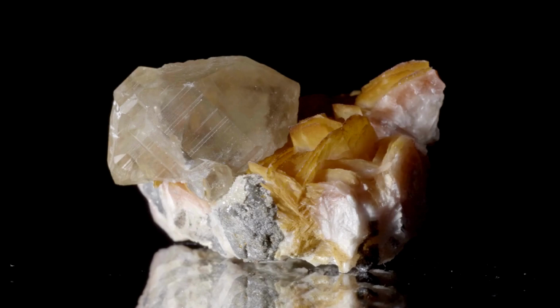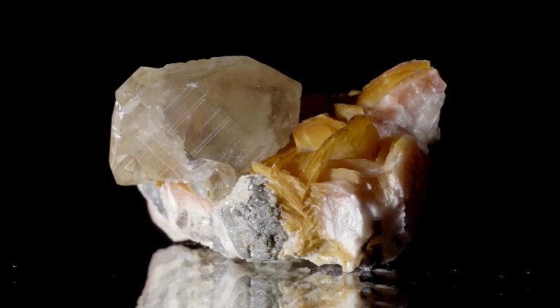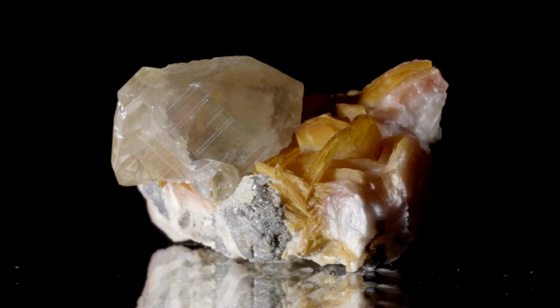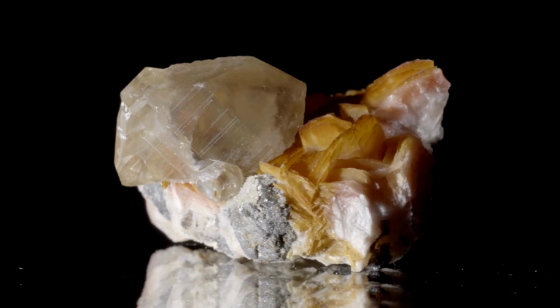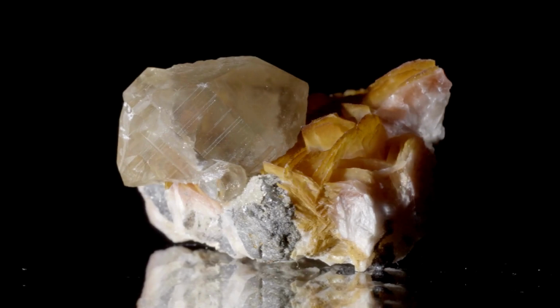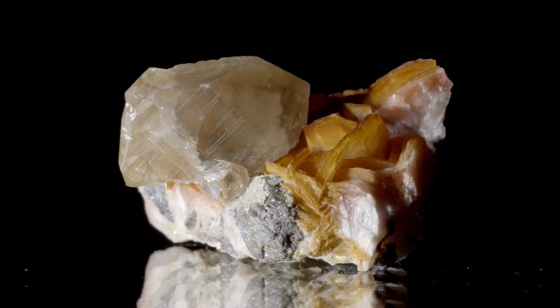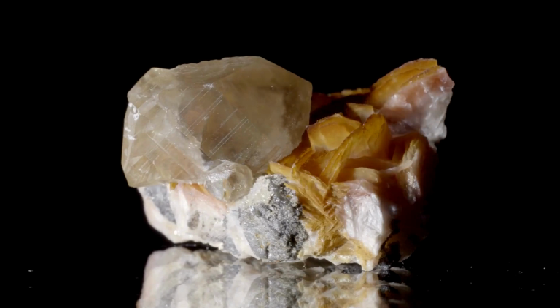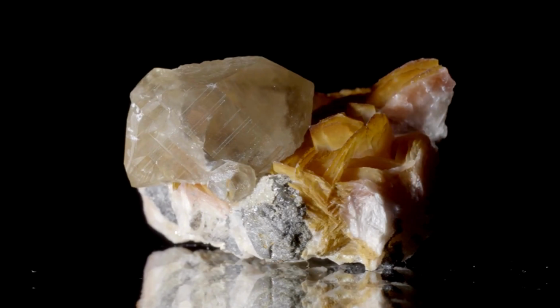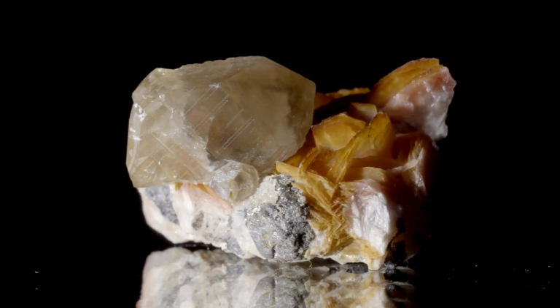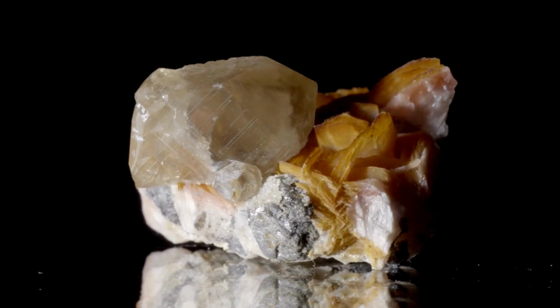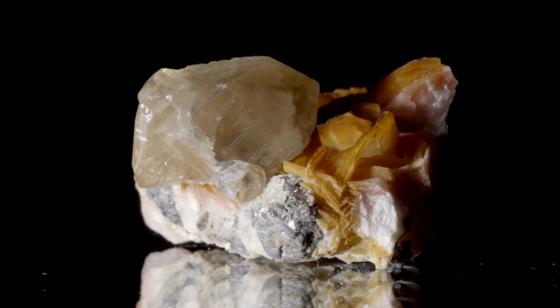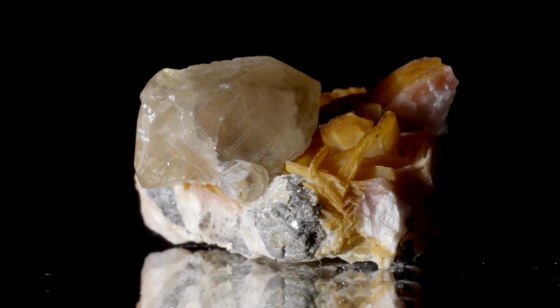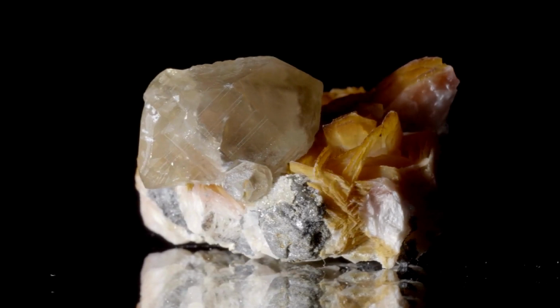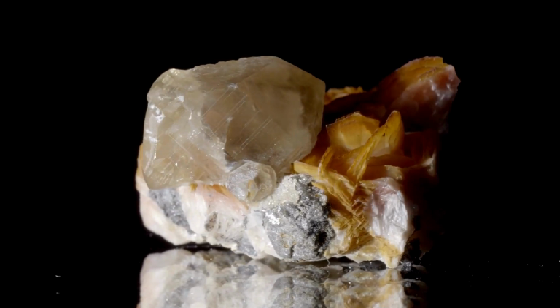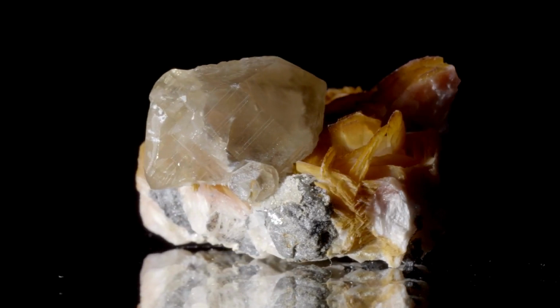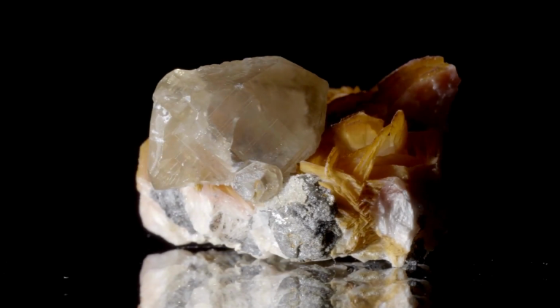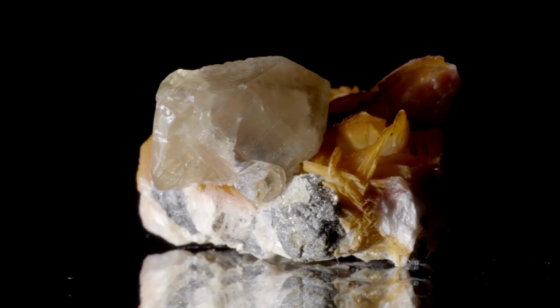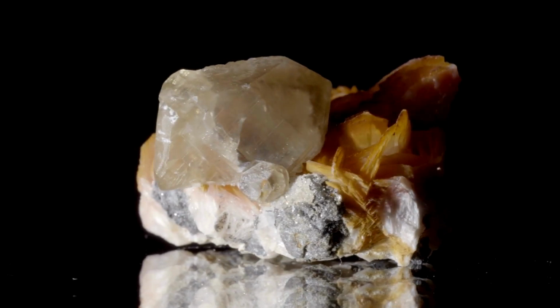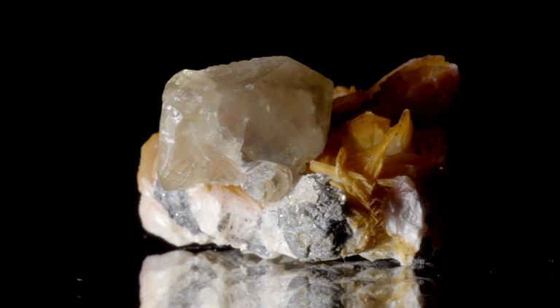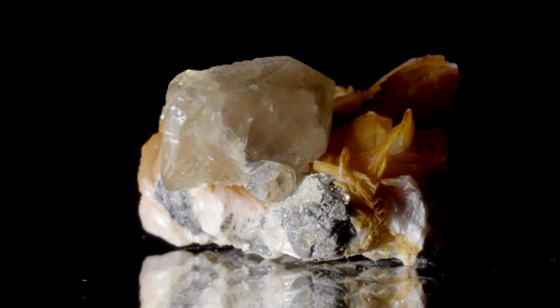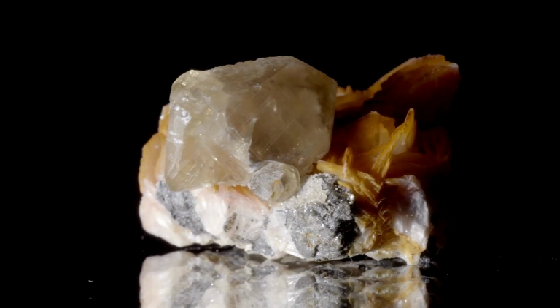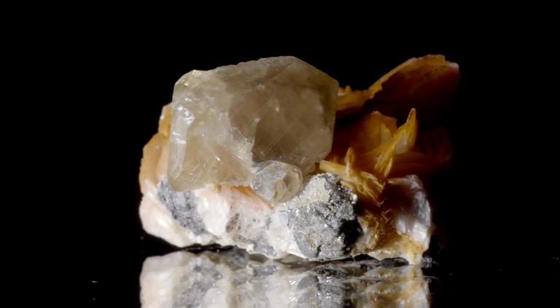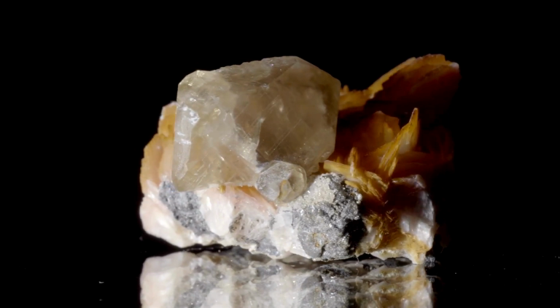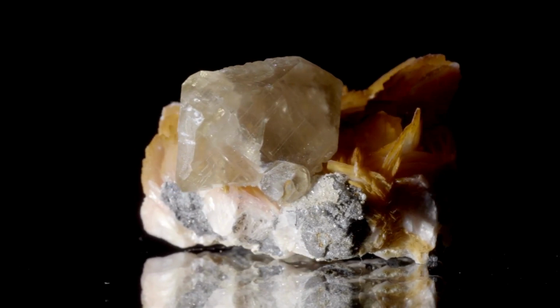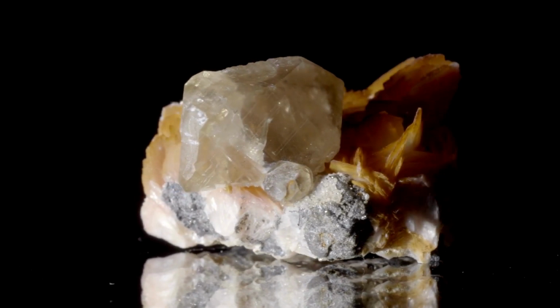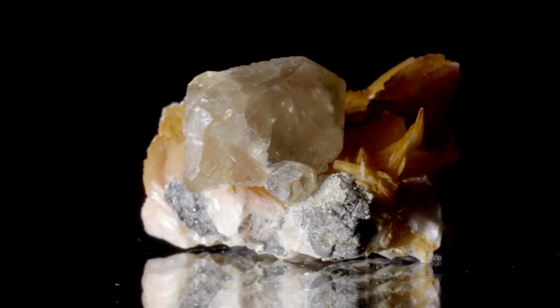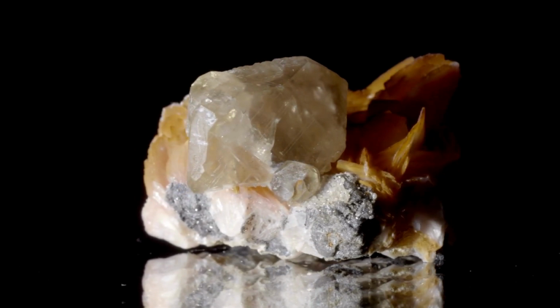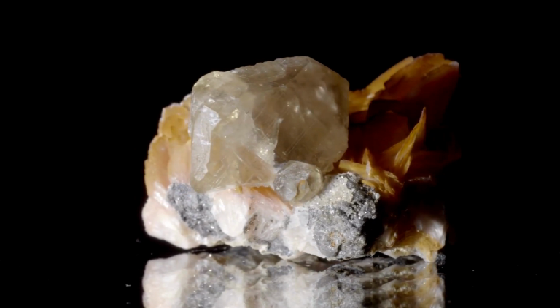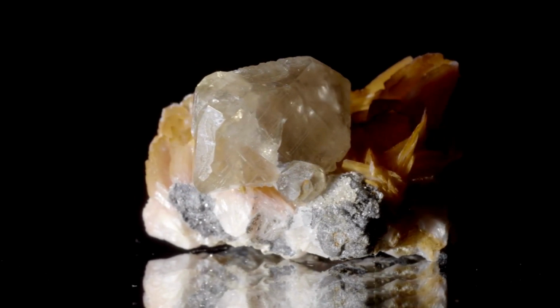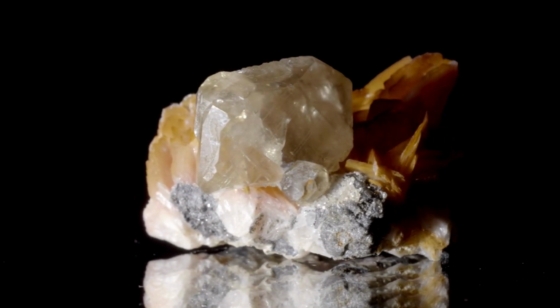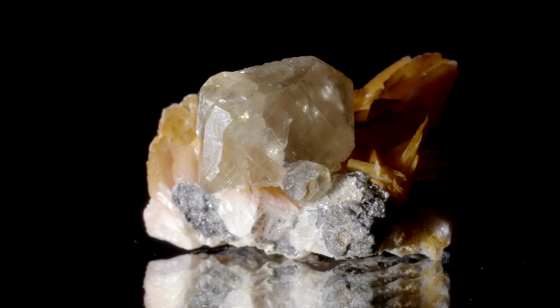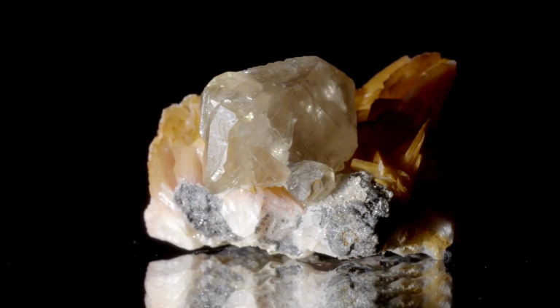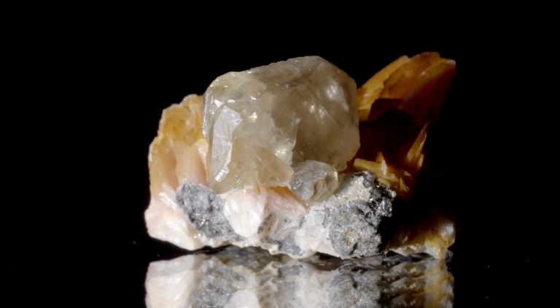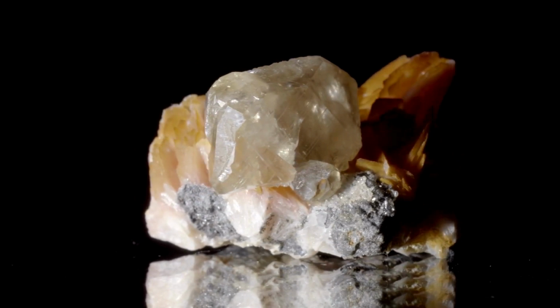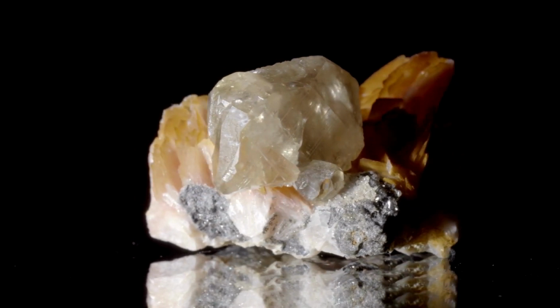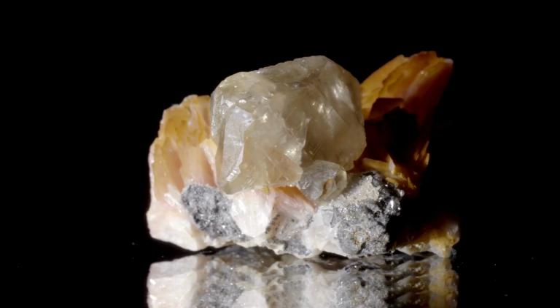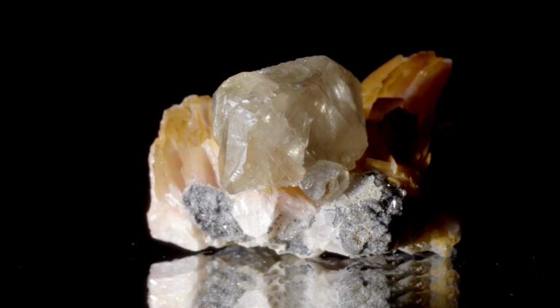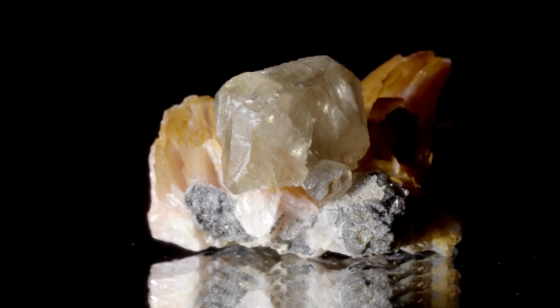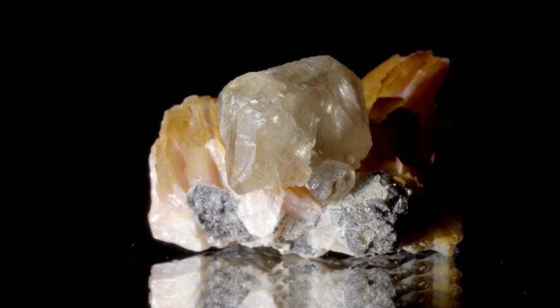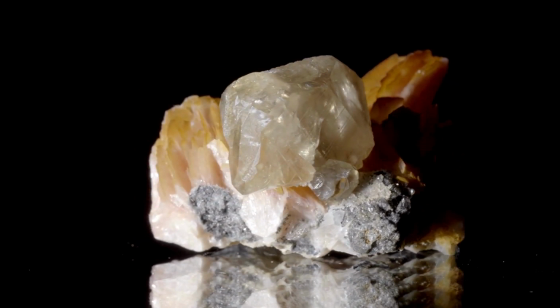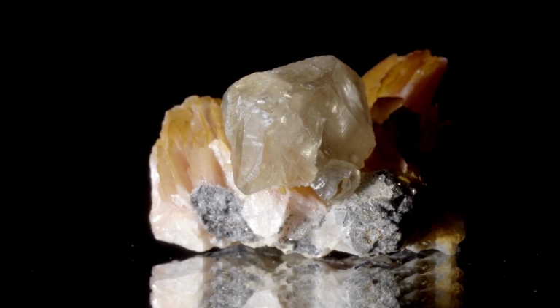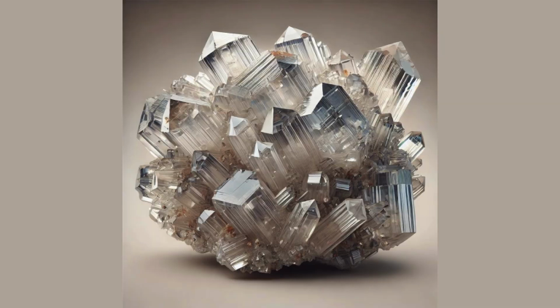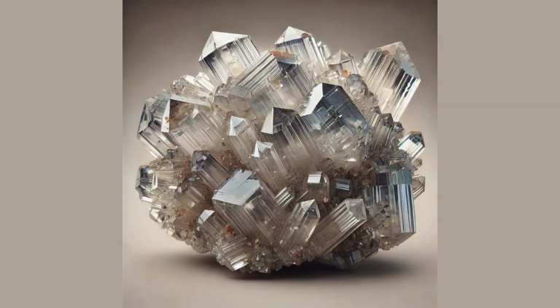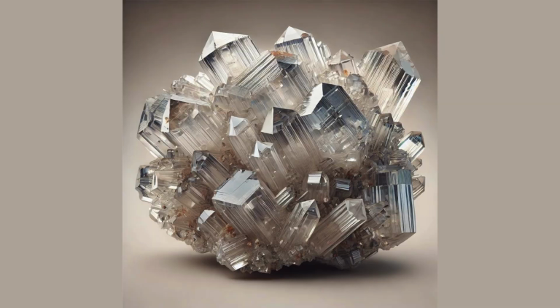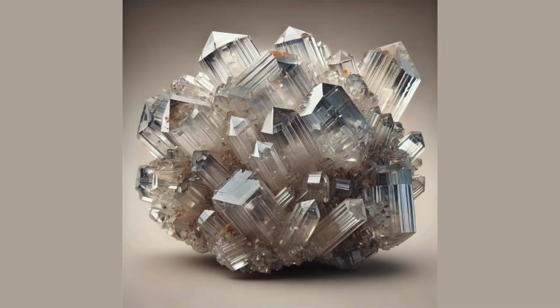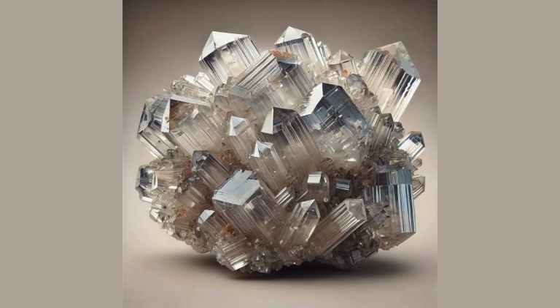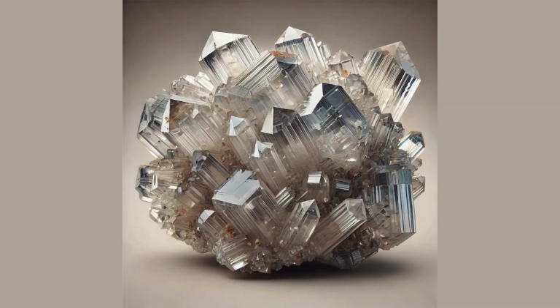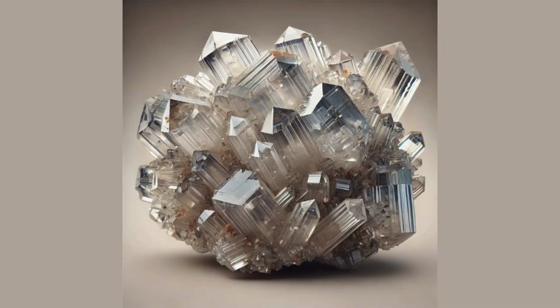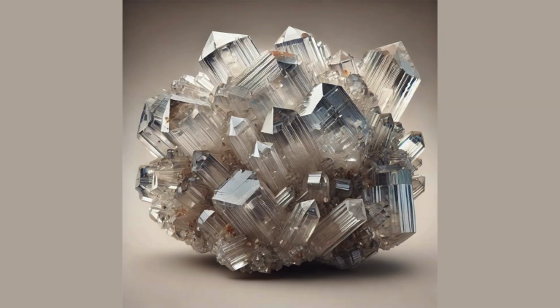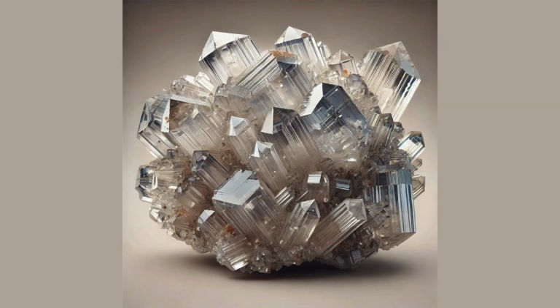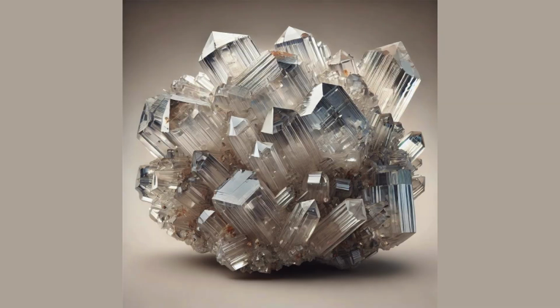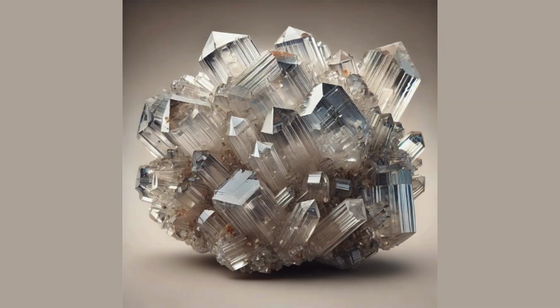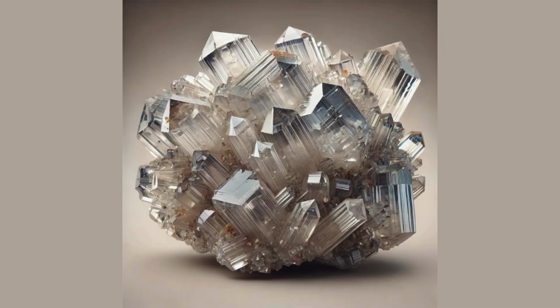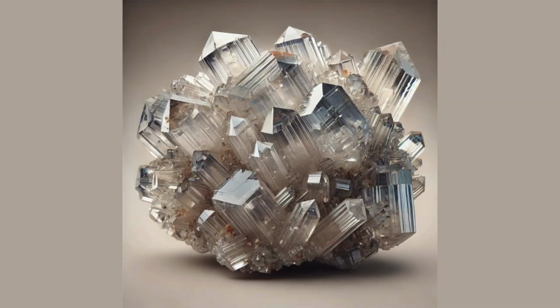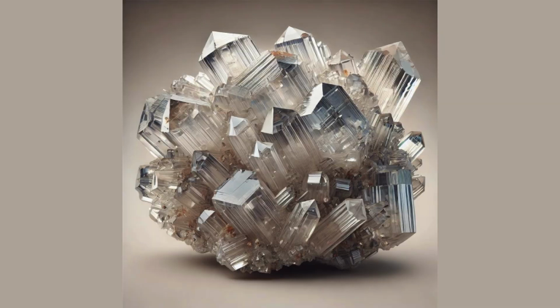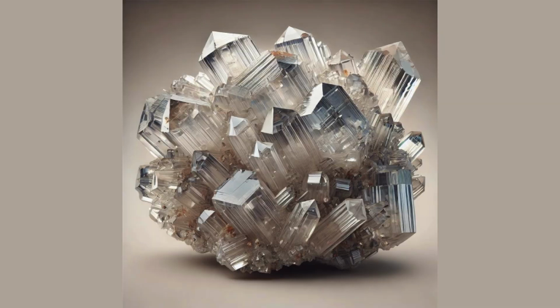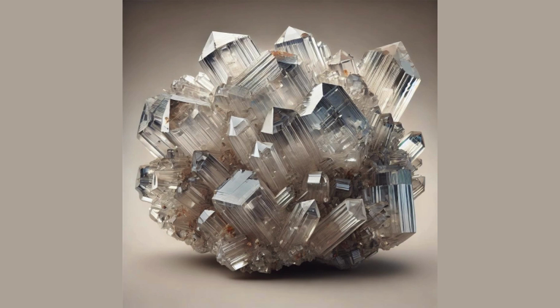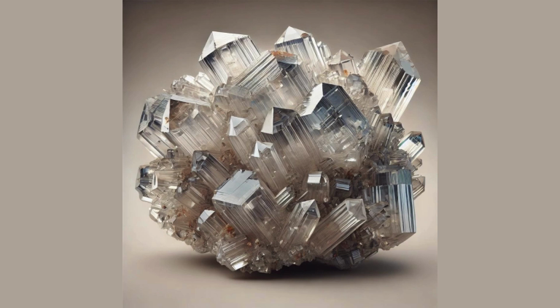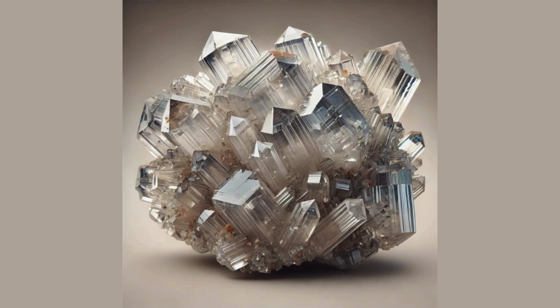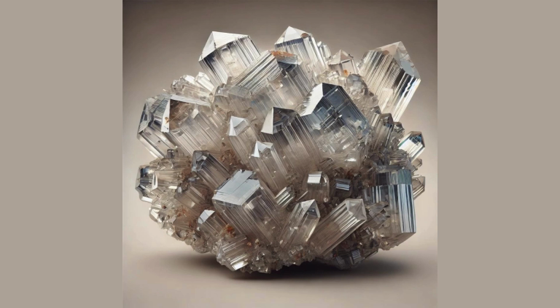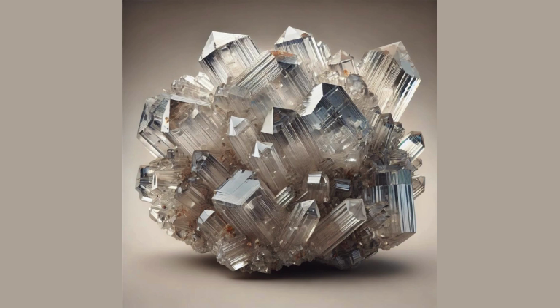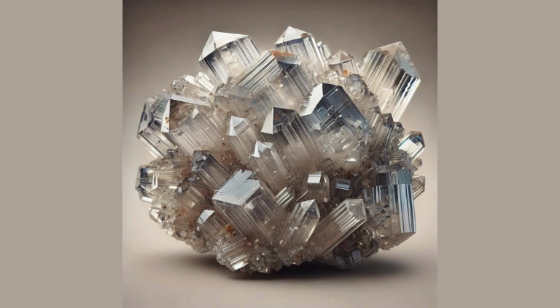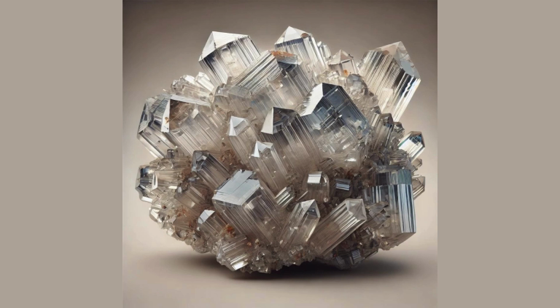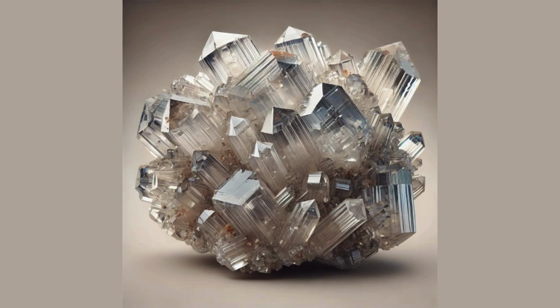Discovering Cirrusite. Hey everyone. Today we're going to explore the fascinating mineral called cirrusite.